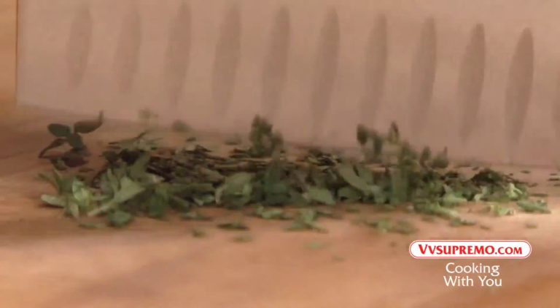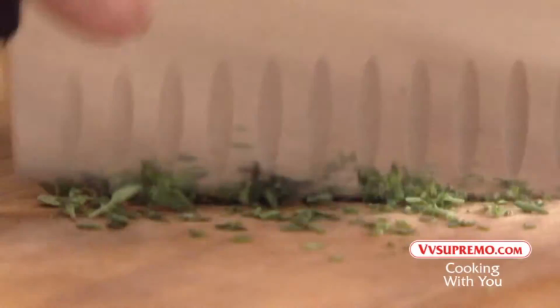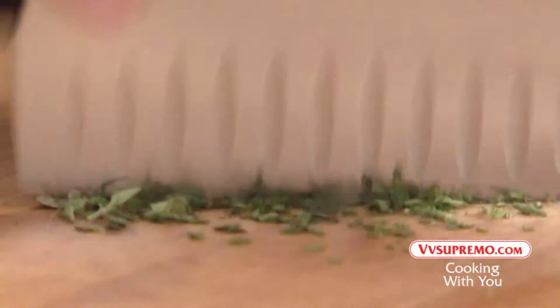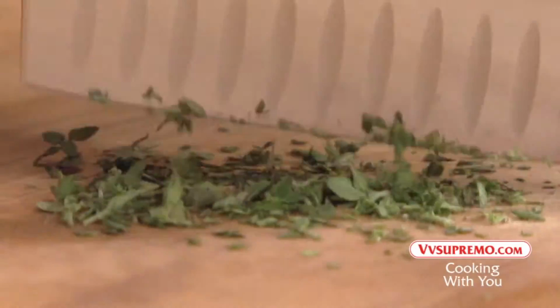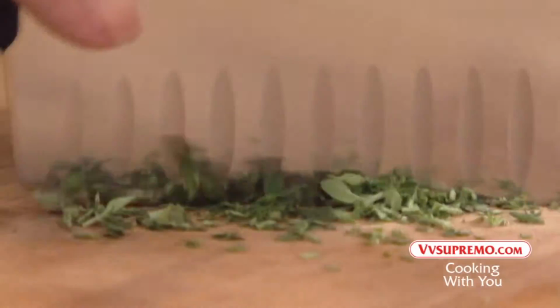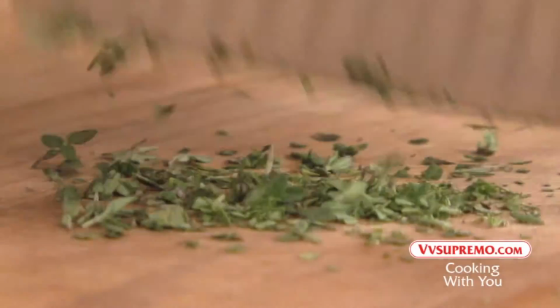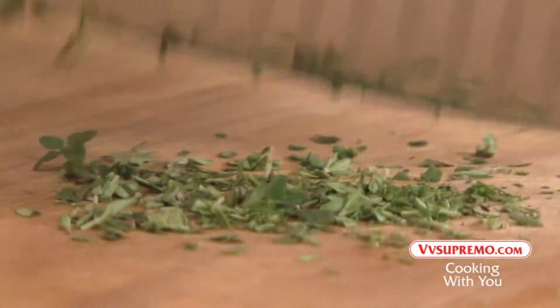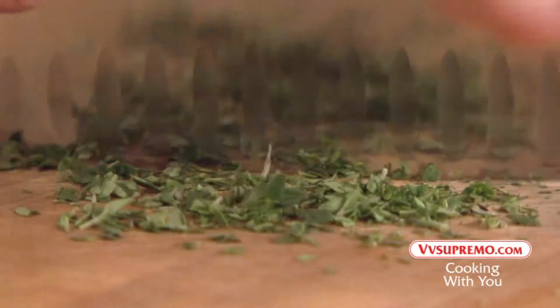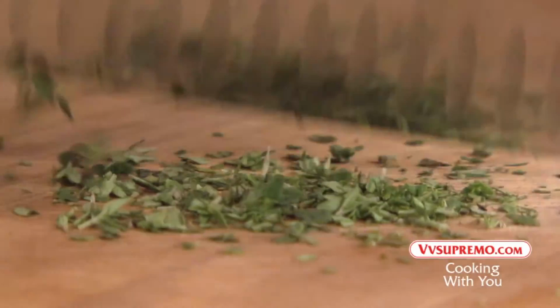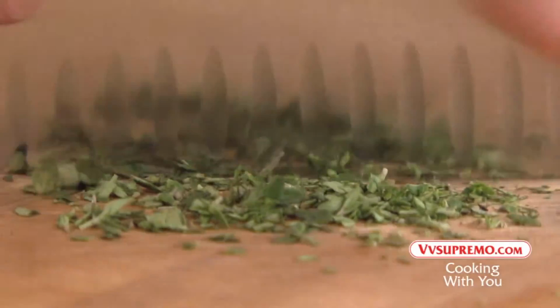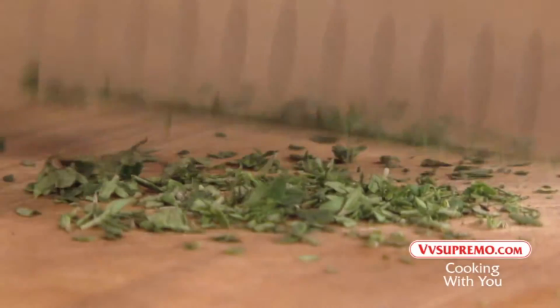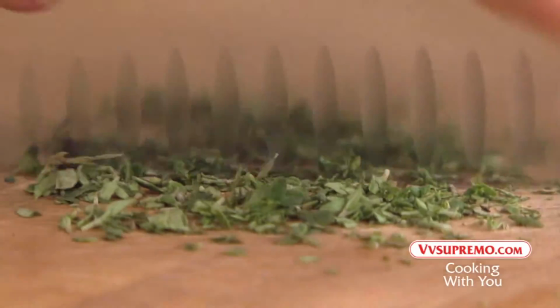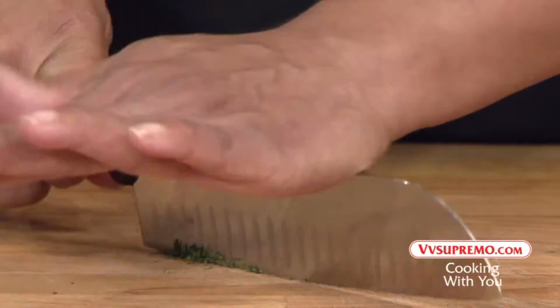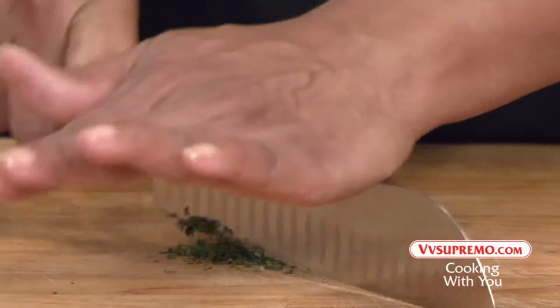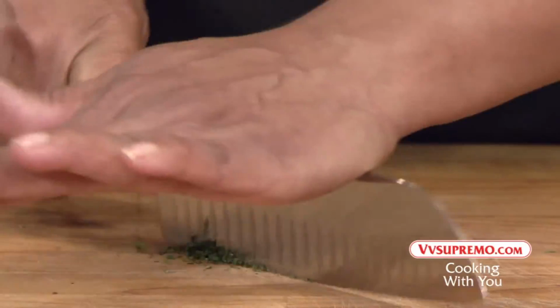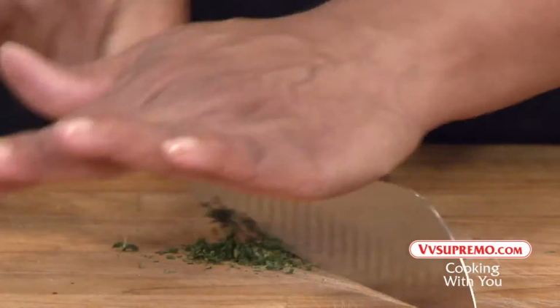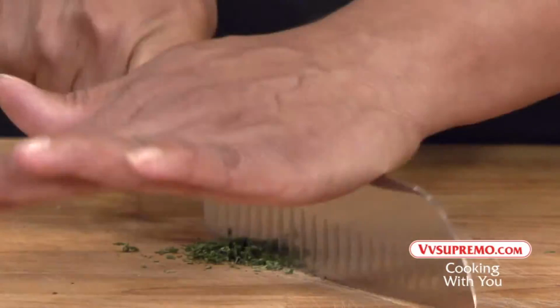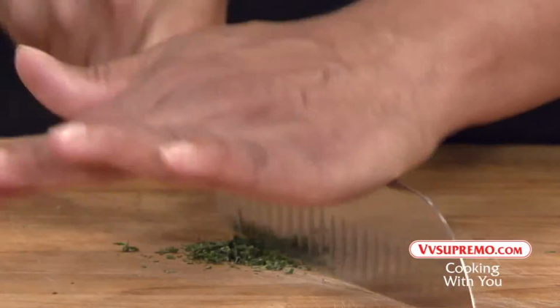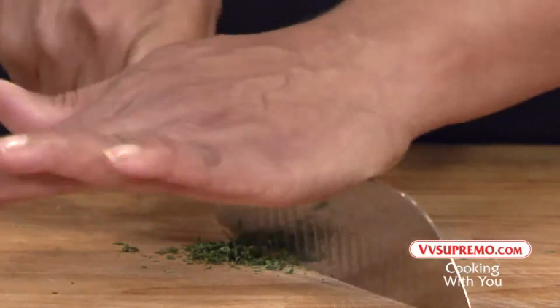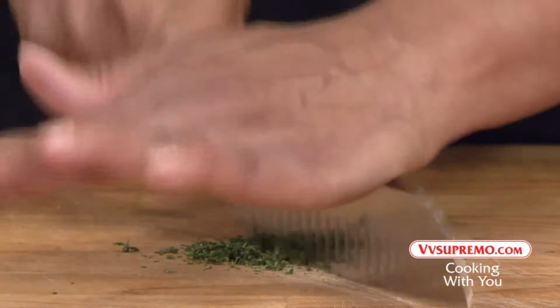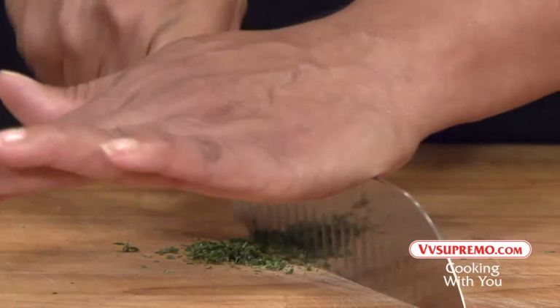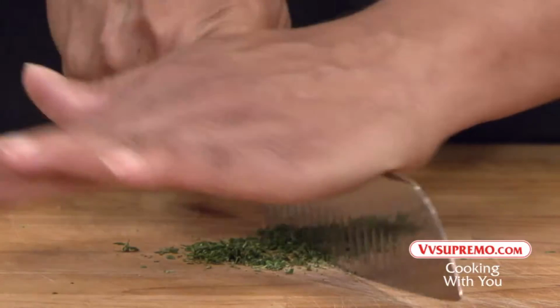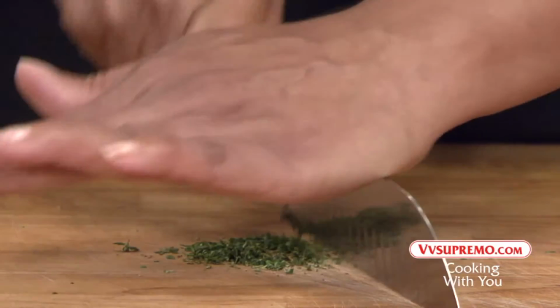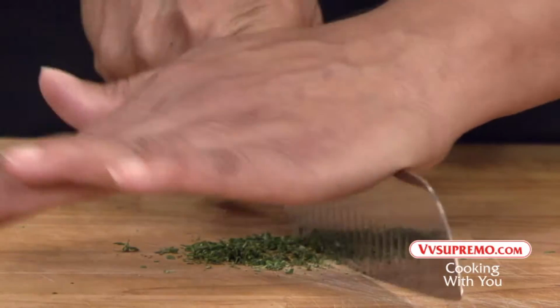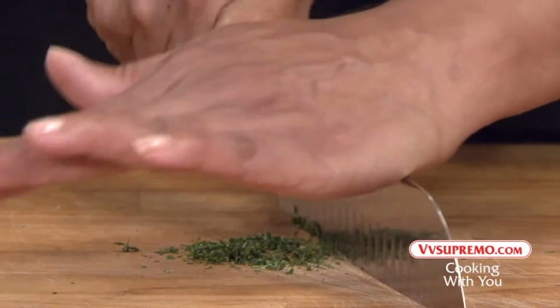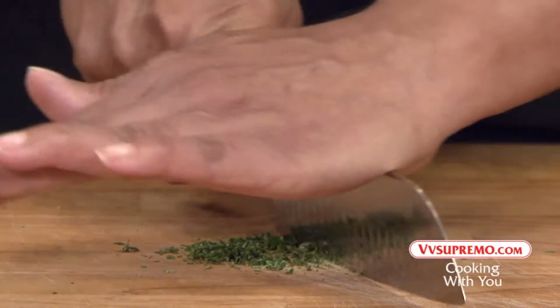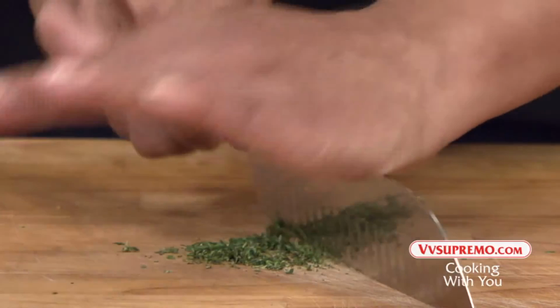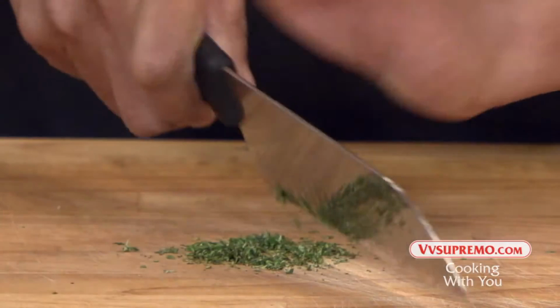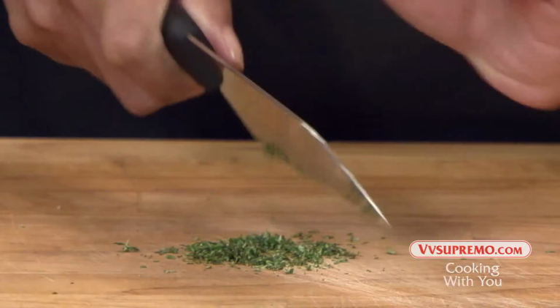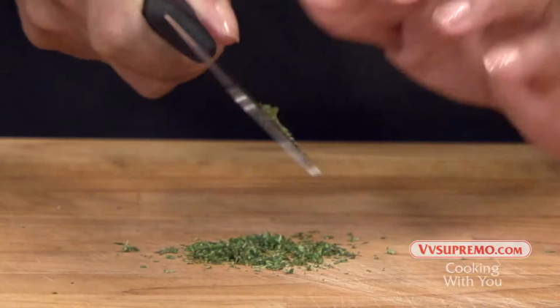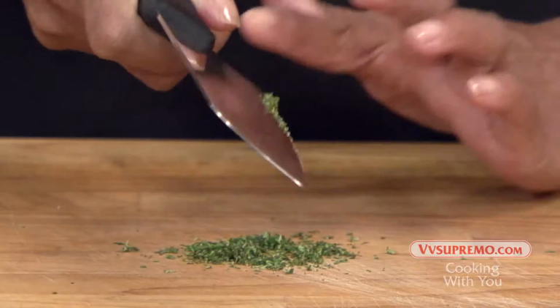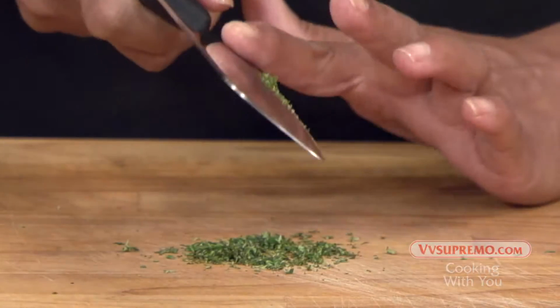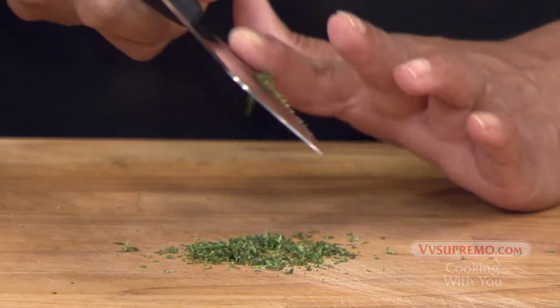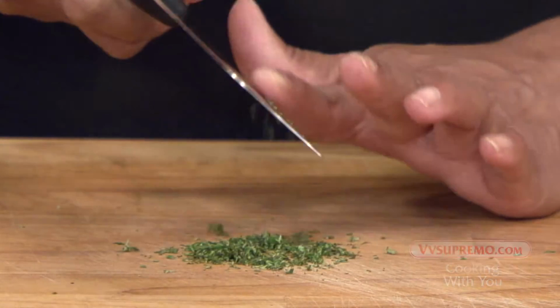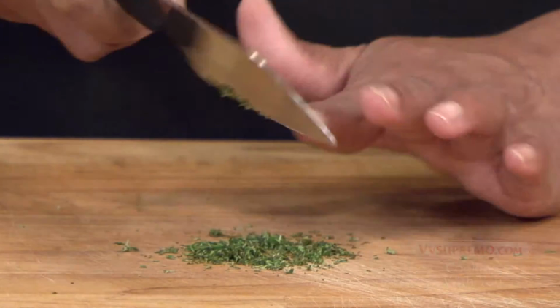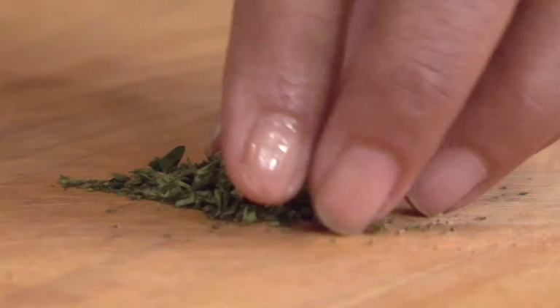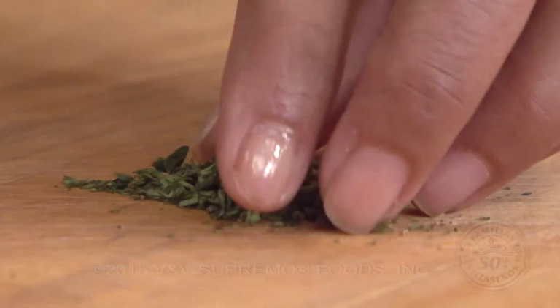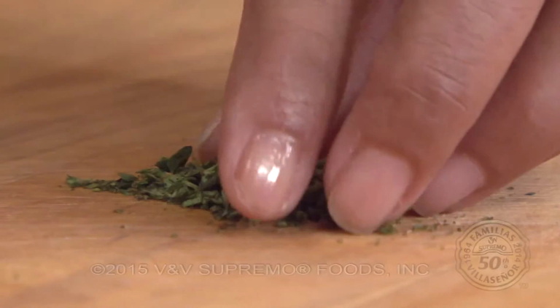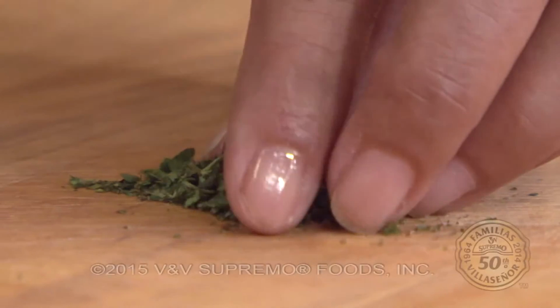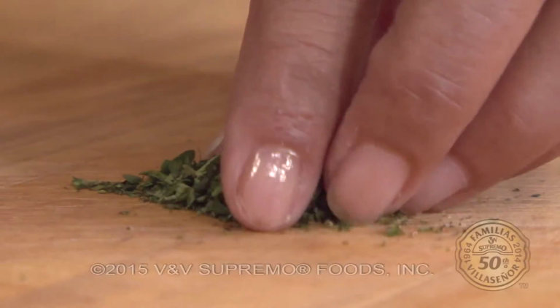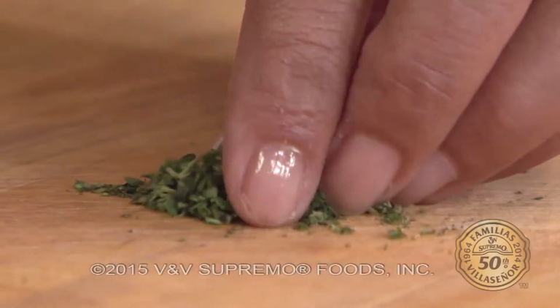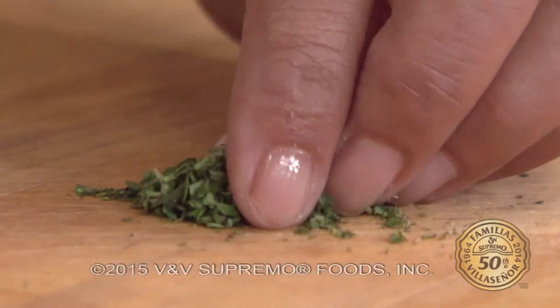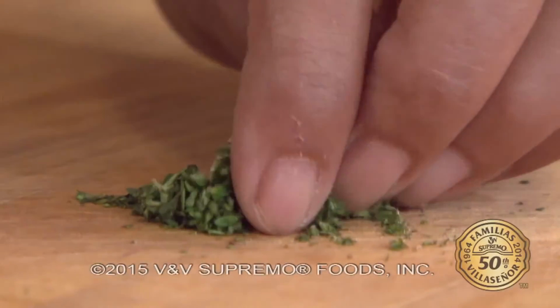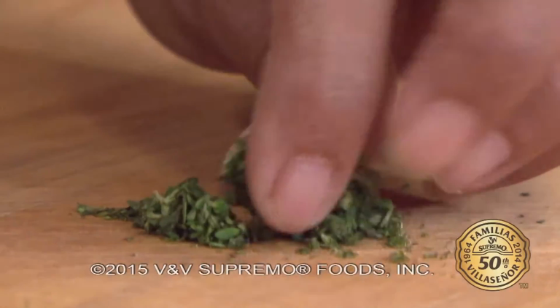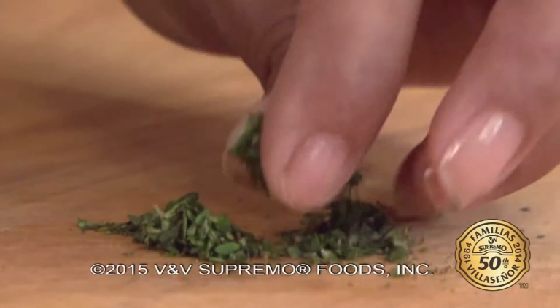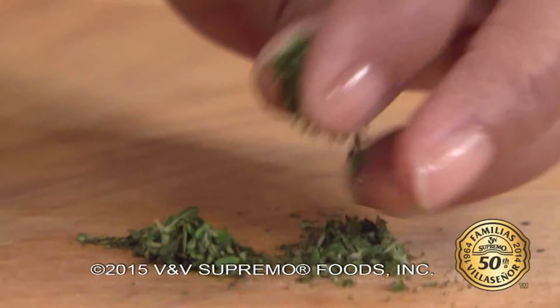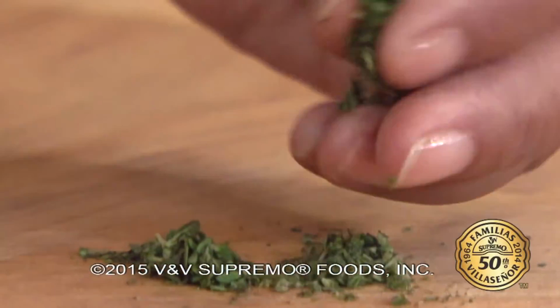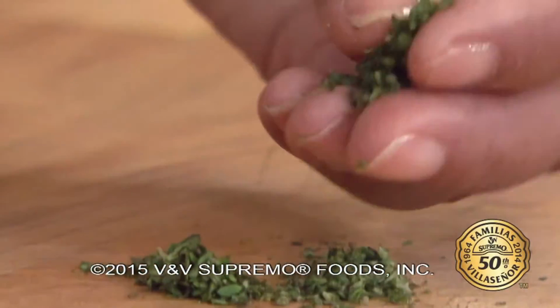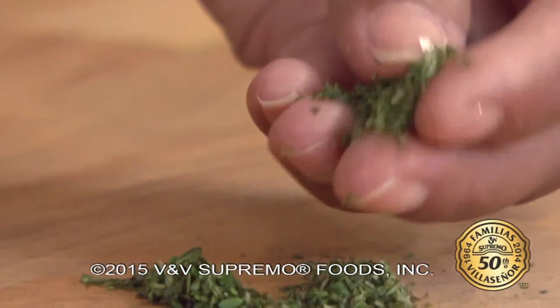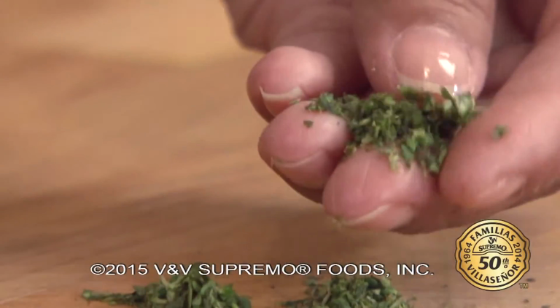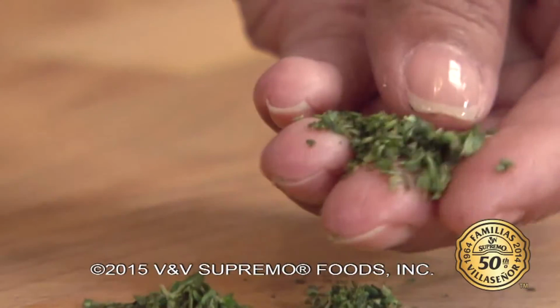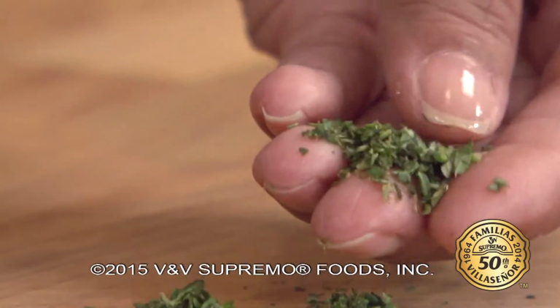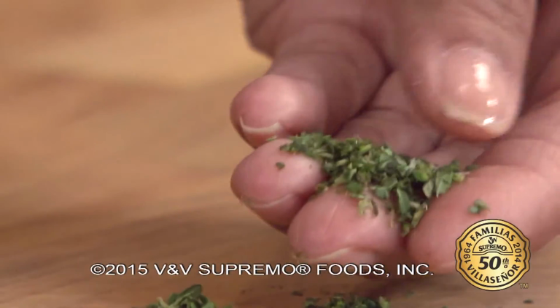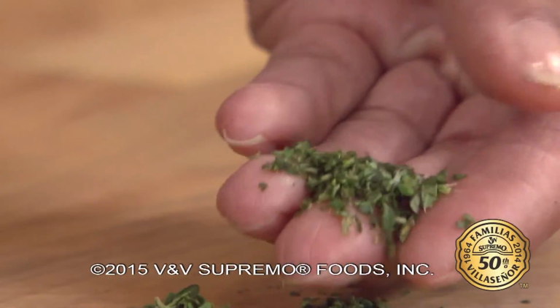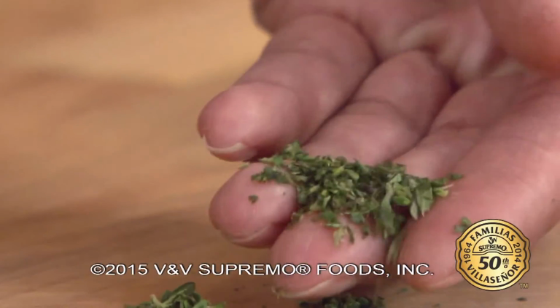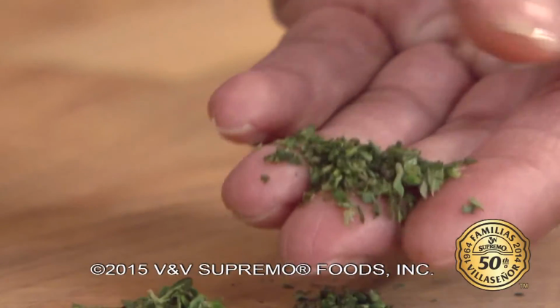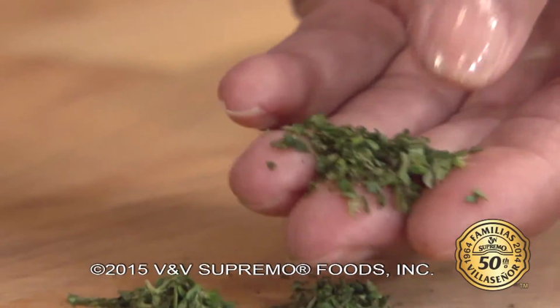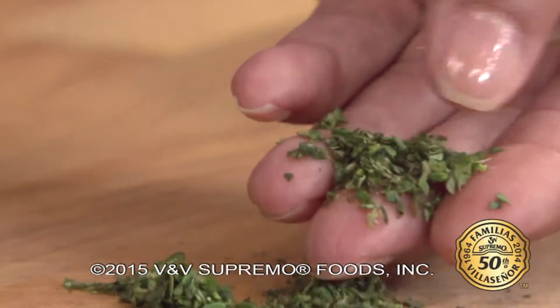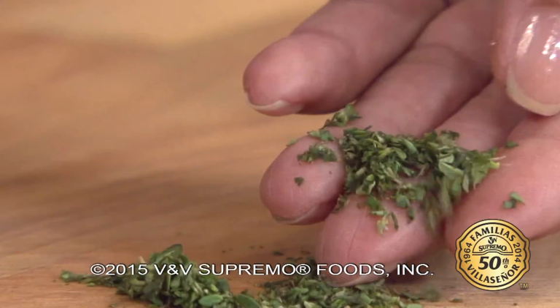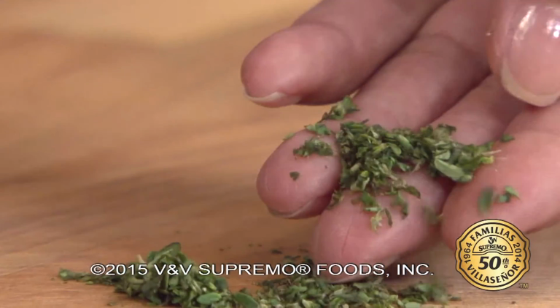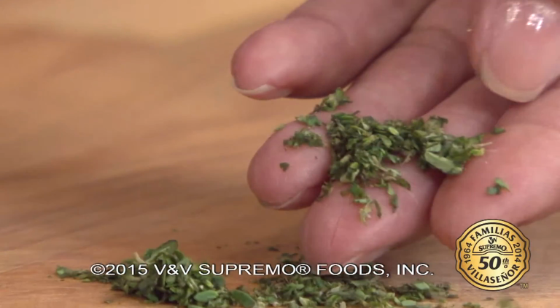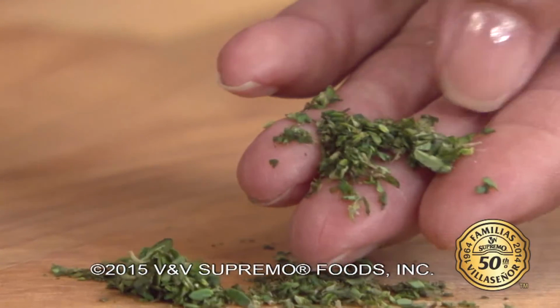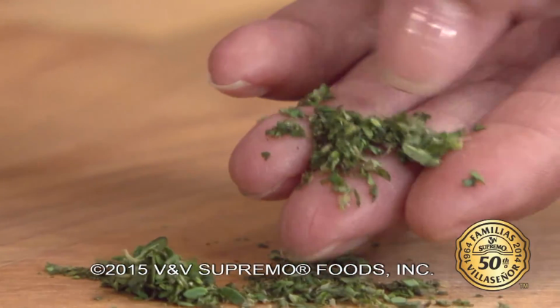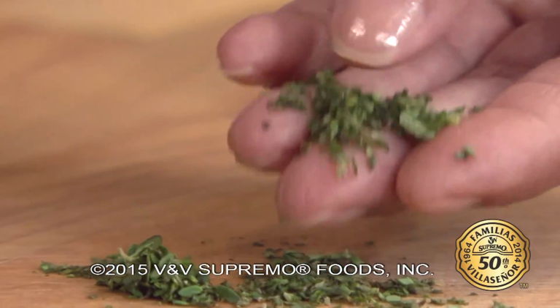Fresh thyme has a unique flavor and is used typically in many seafood and poultry dishes. Enjoy!